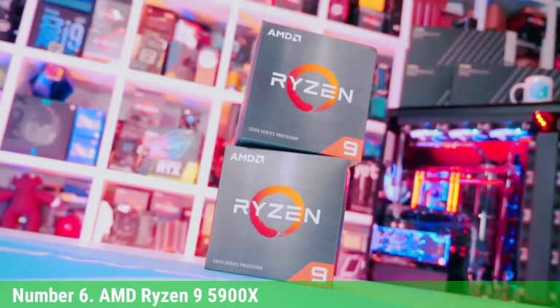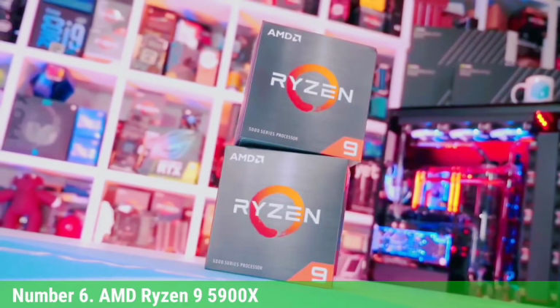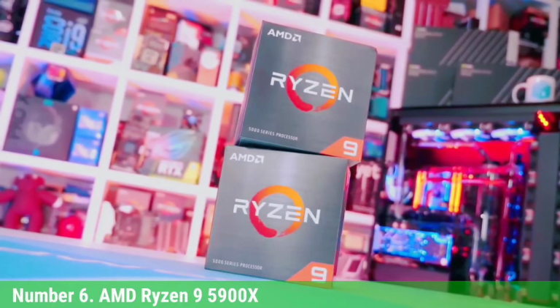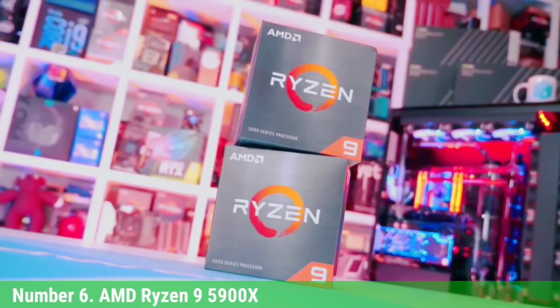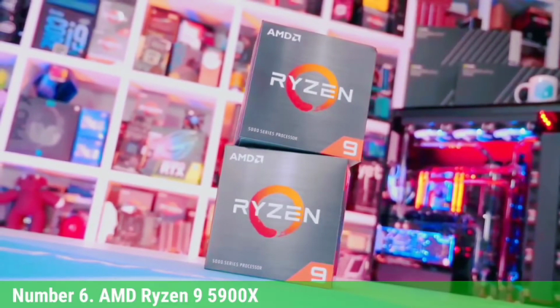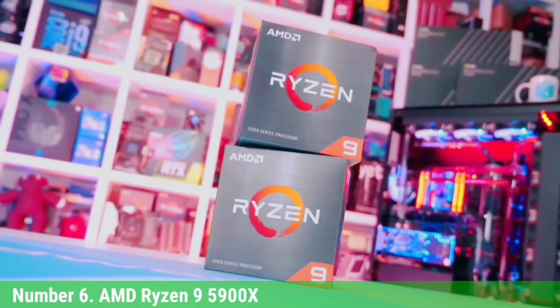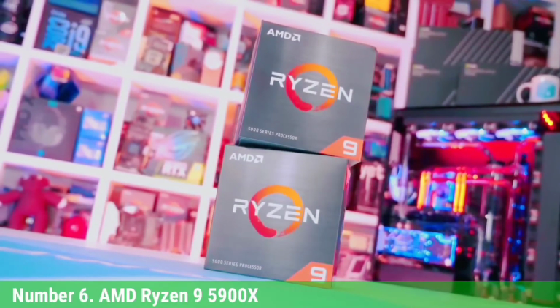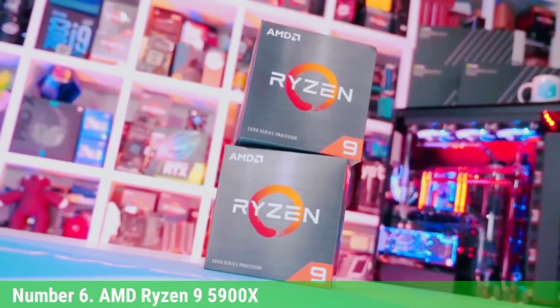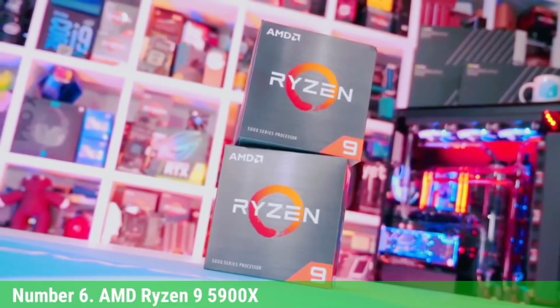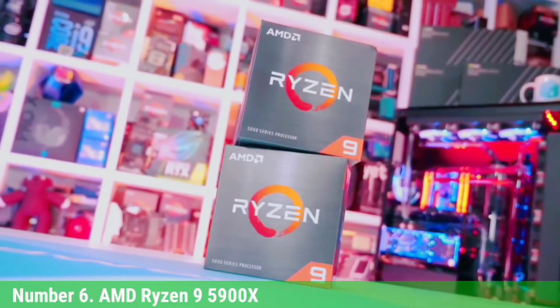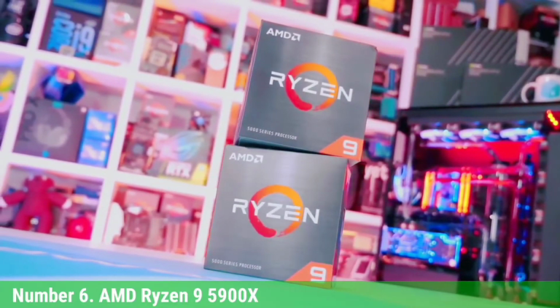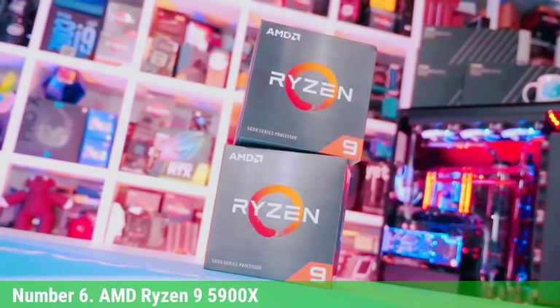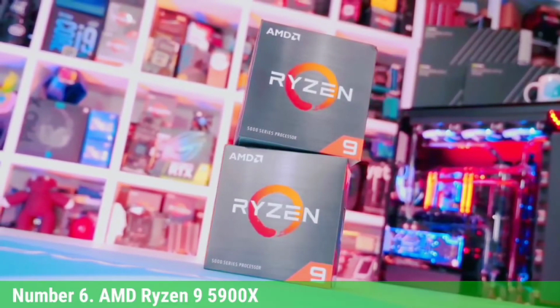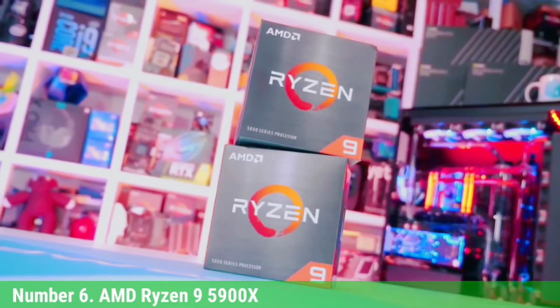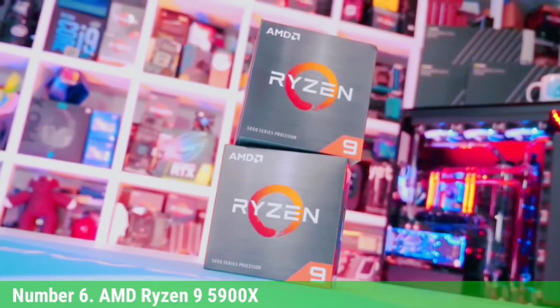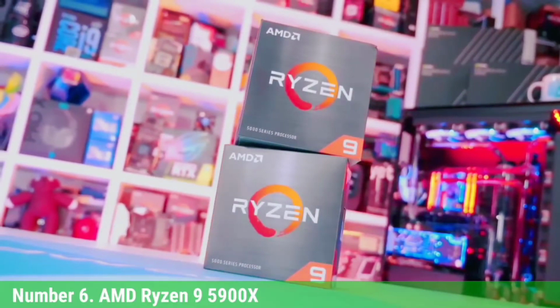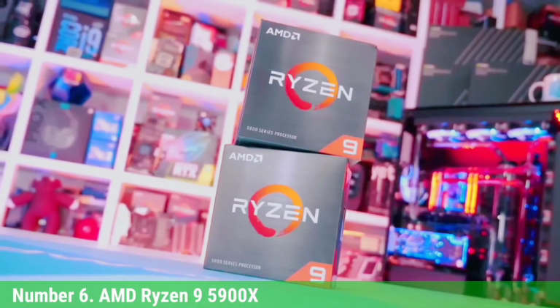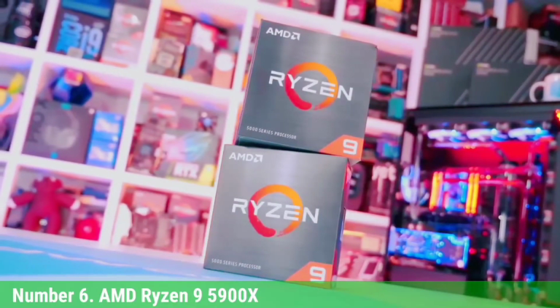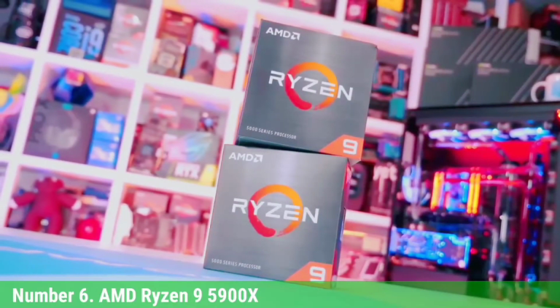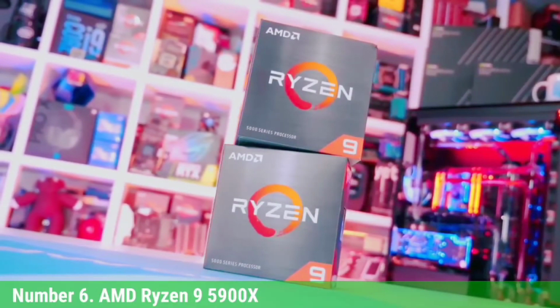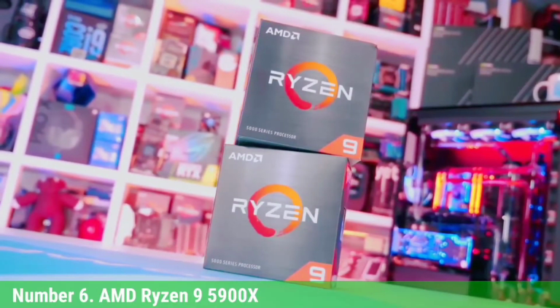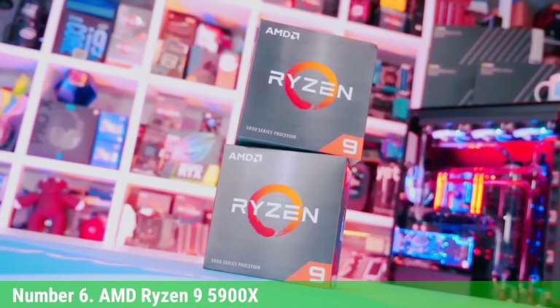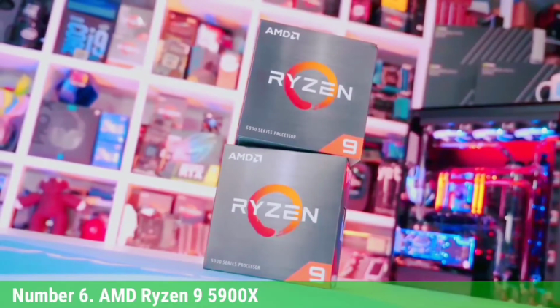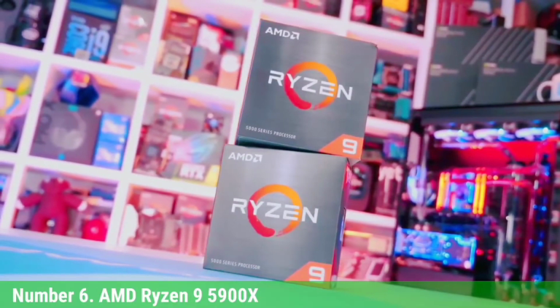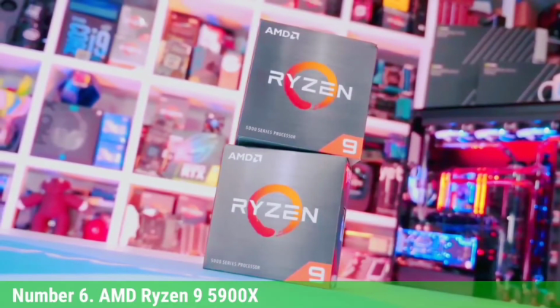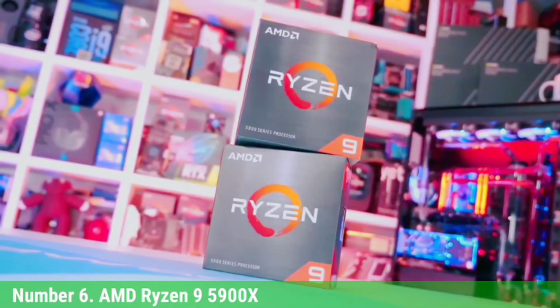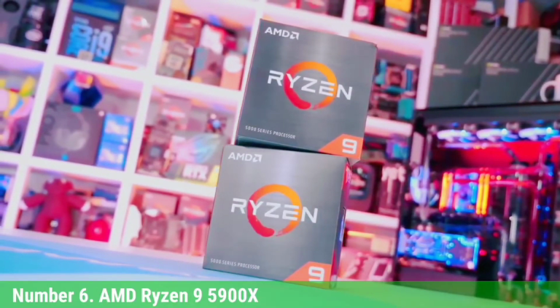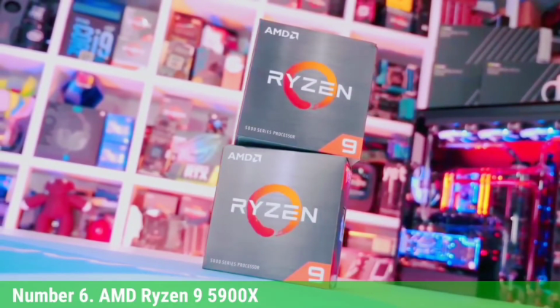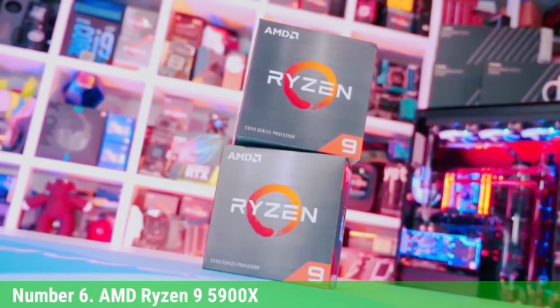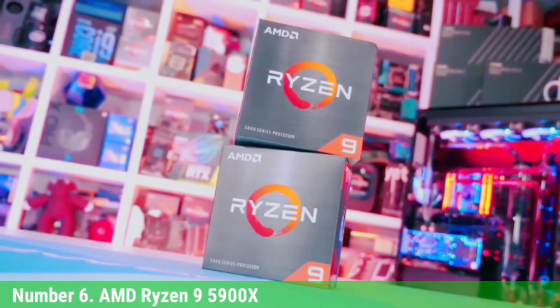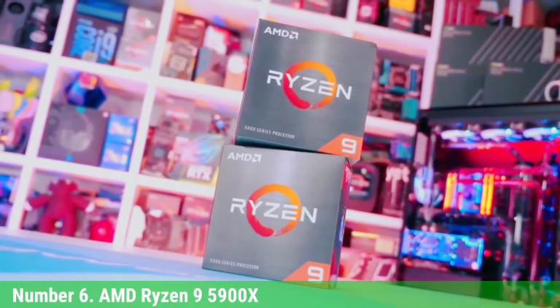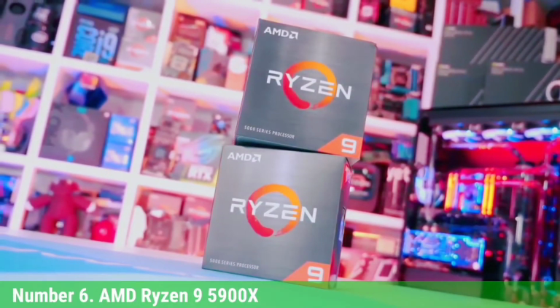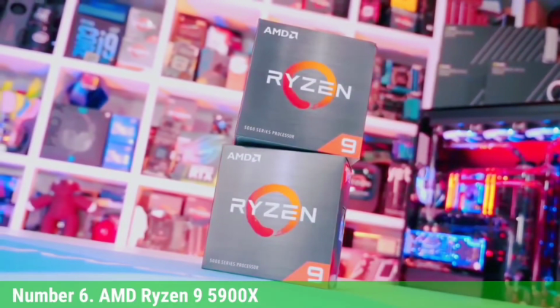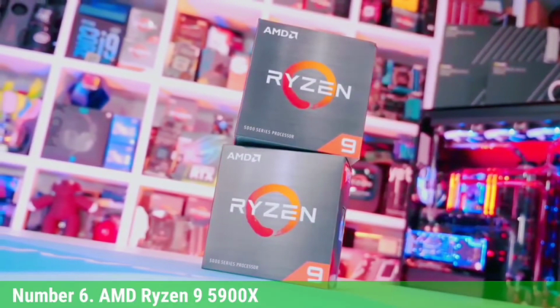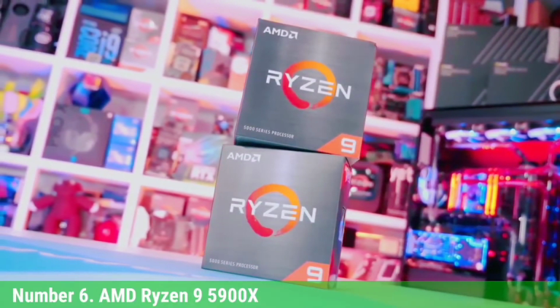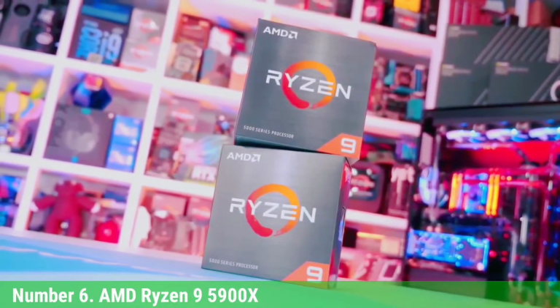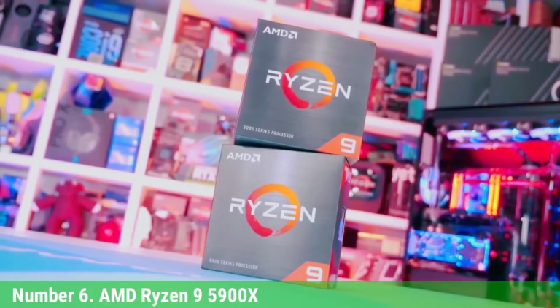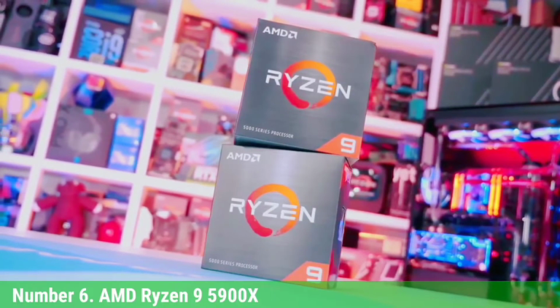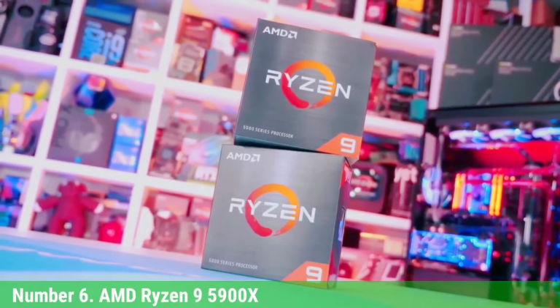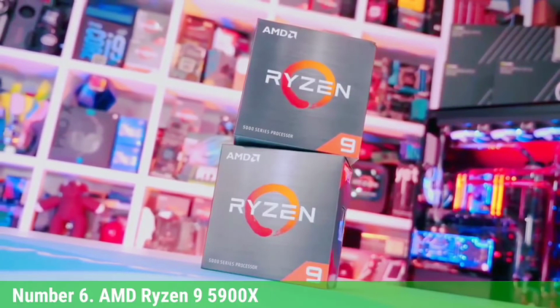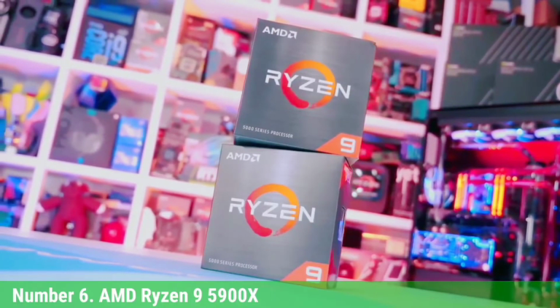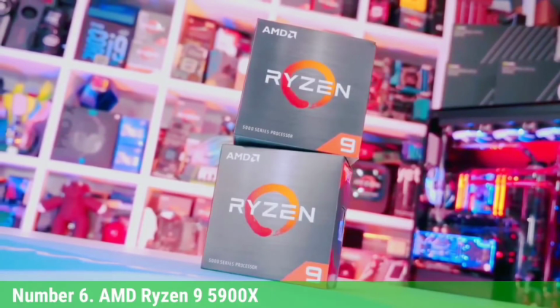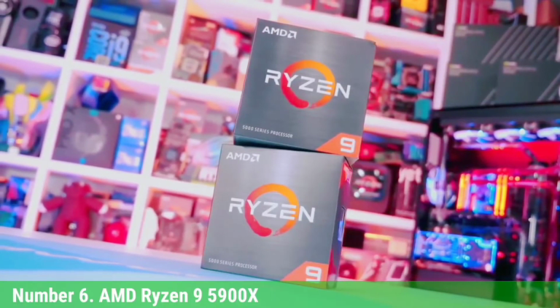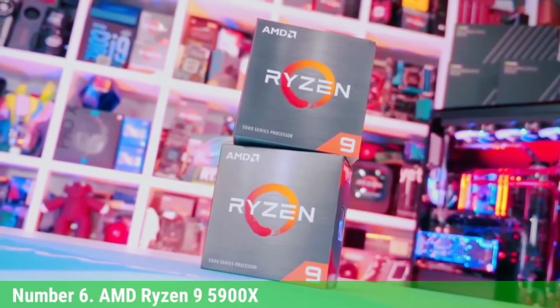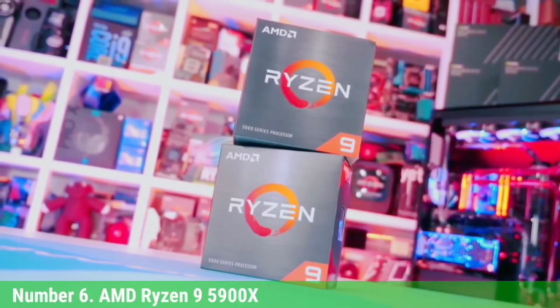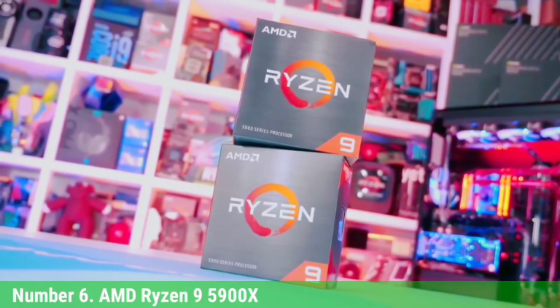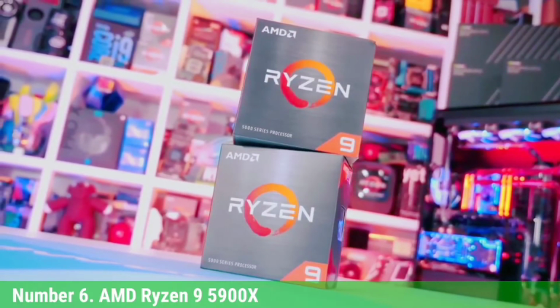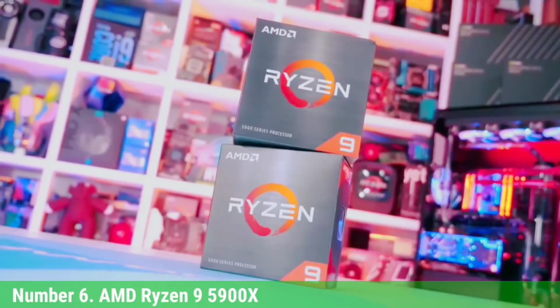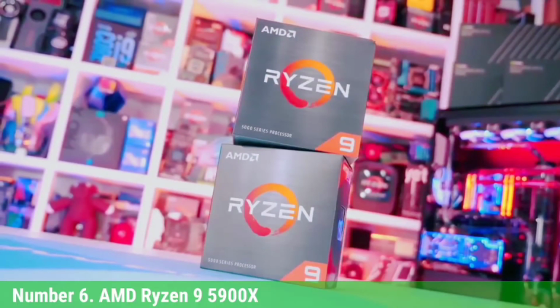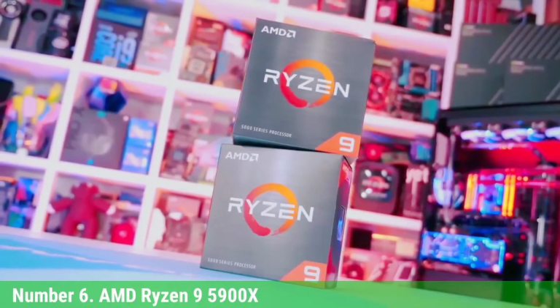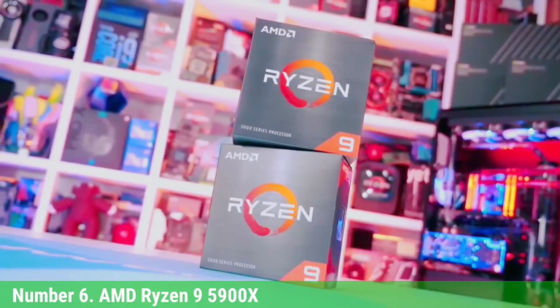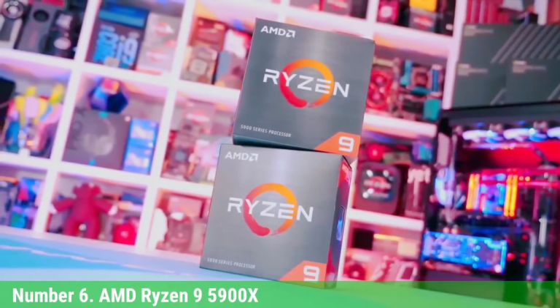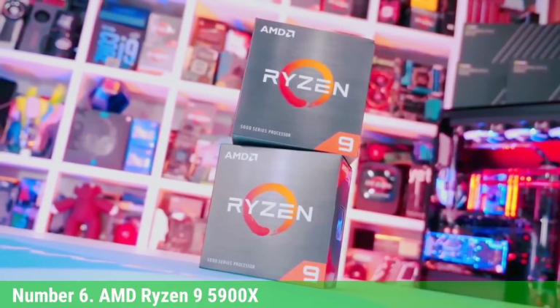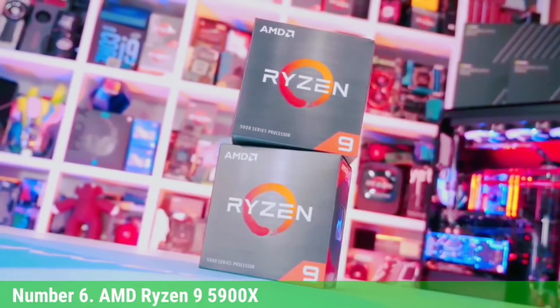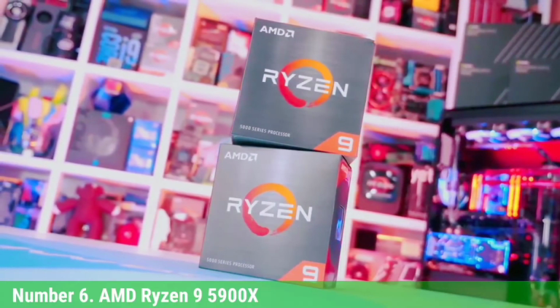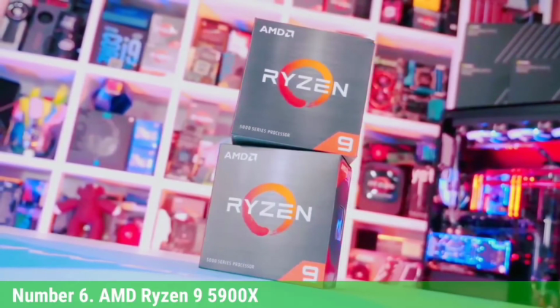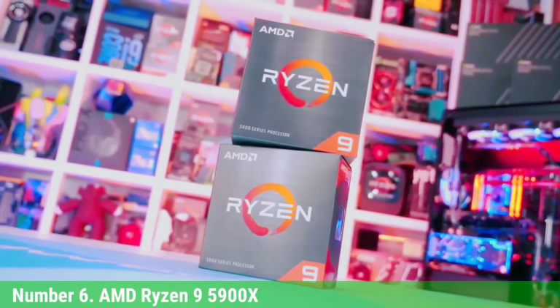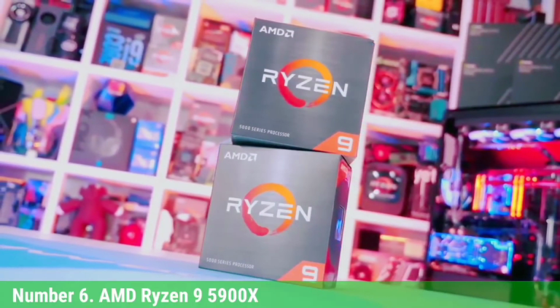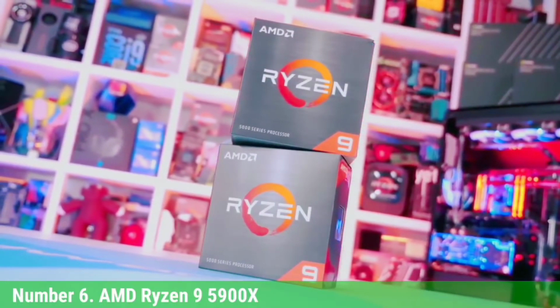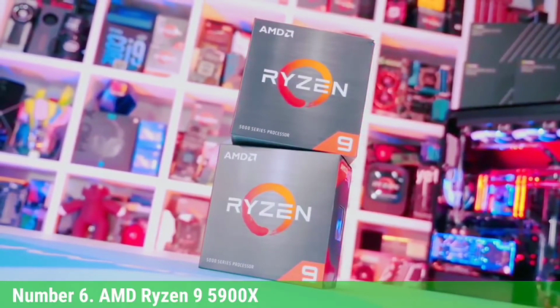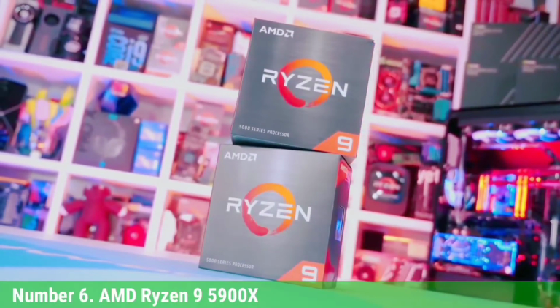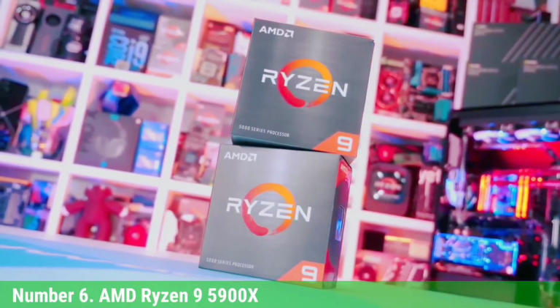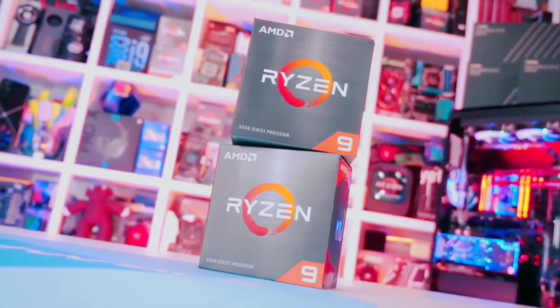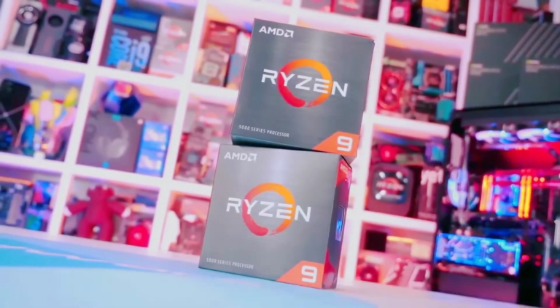If you're looking for a chip with a great mixture of both single and heavily-threaded performance, the Ryzen 9 5900X is a great option.